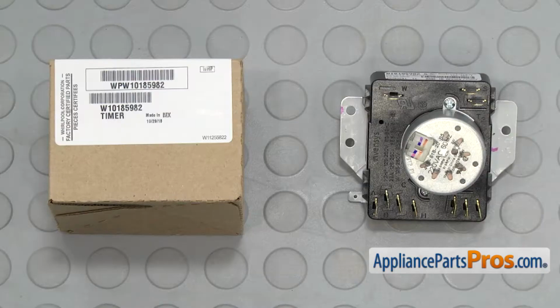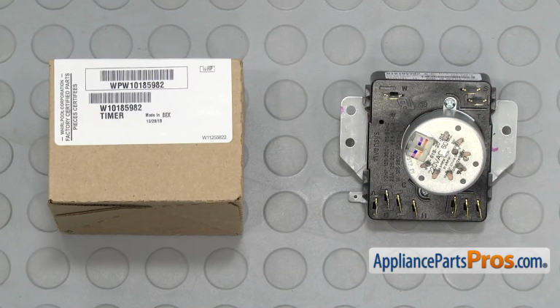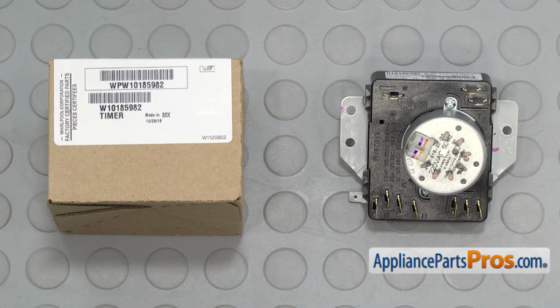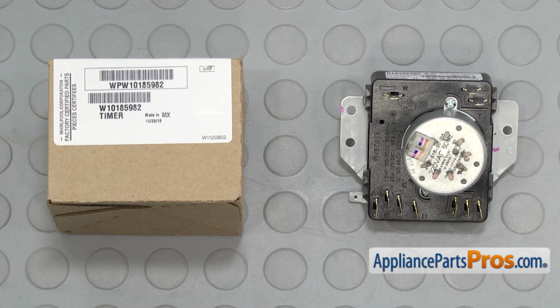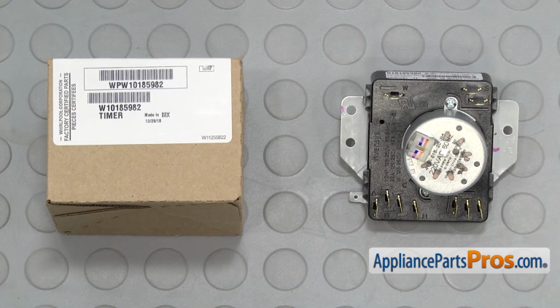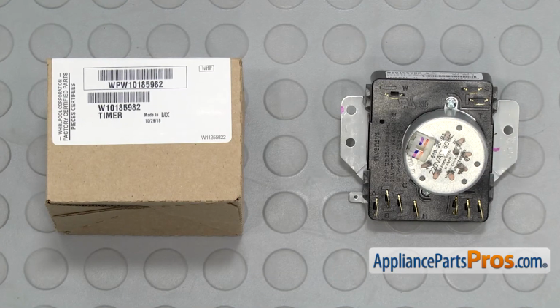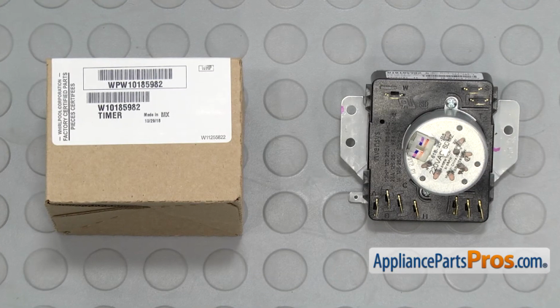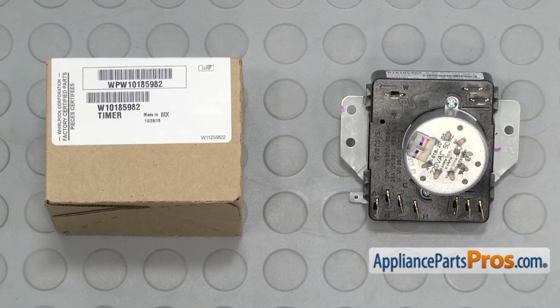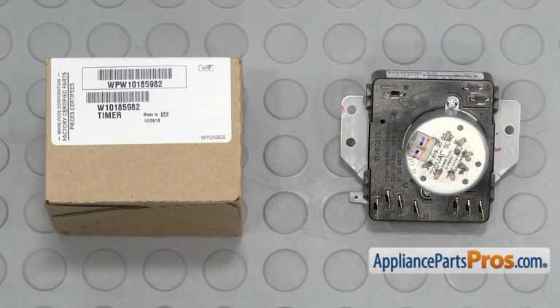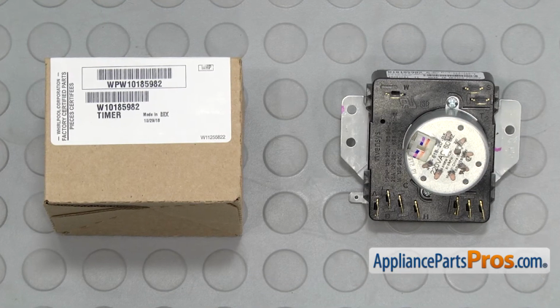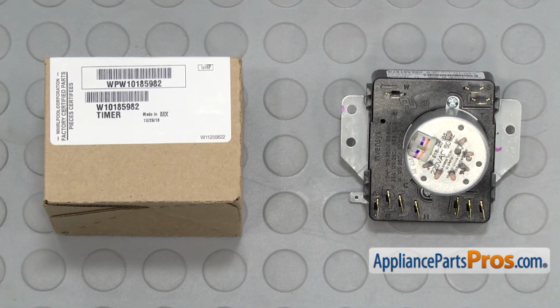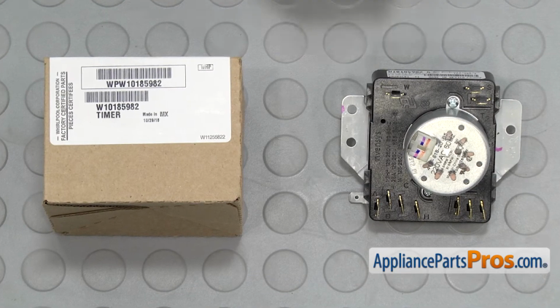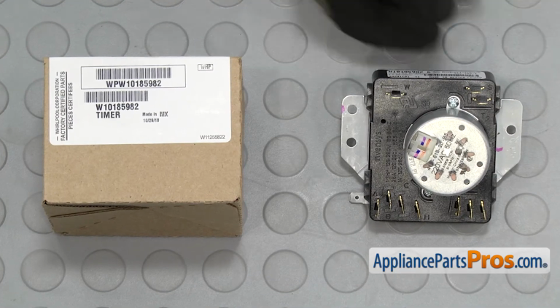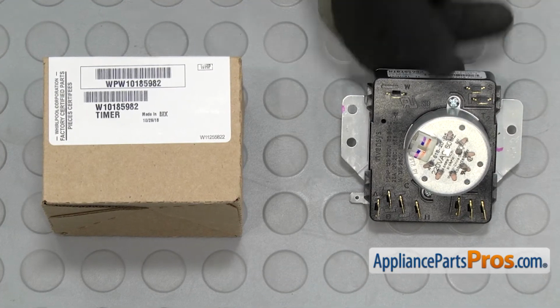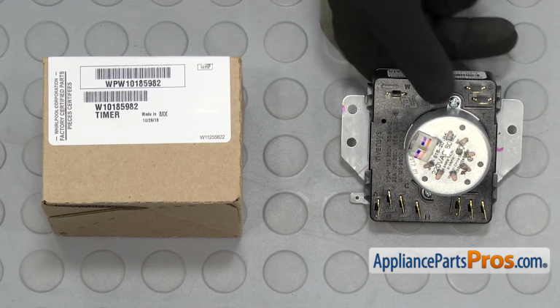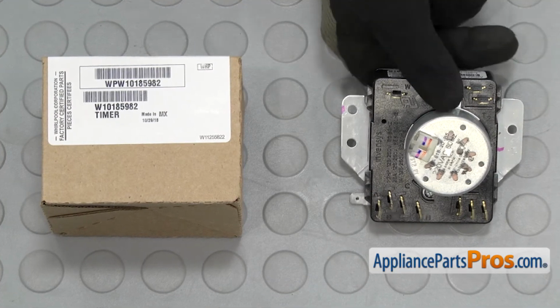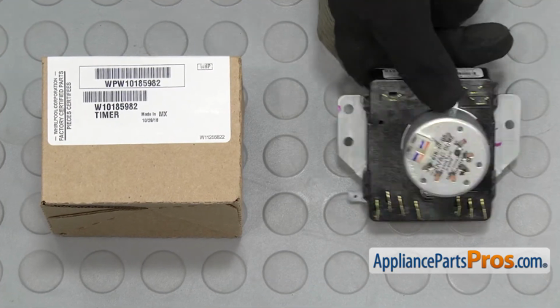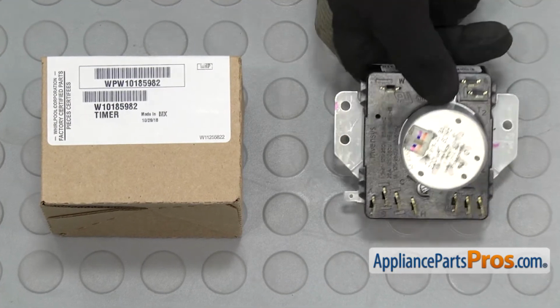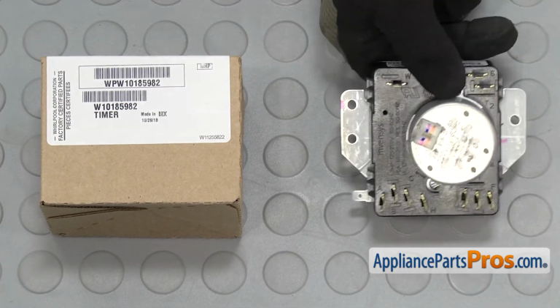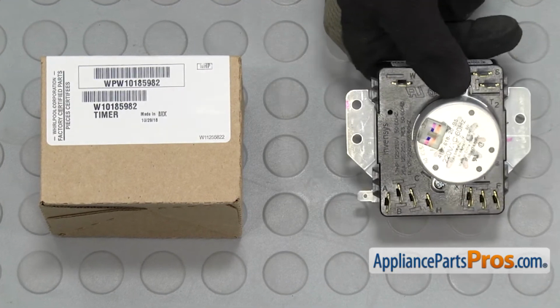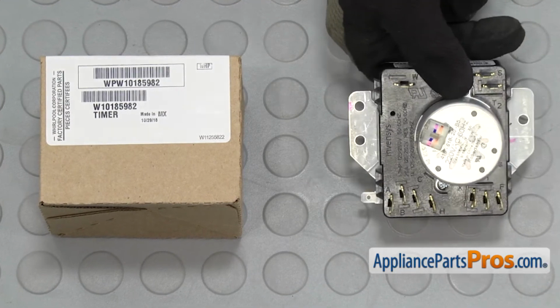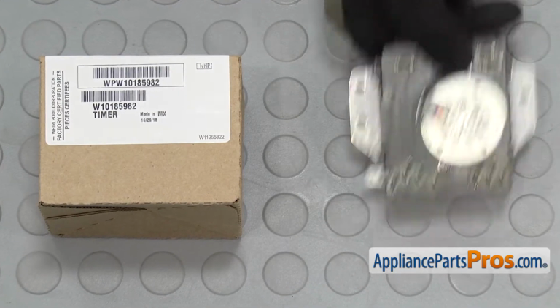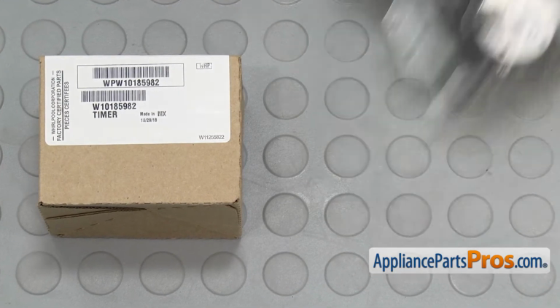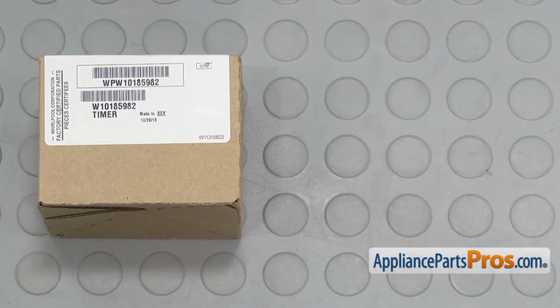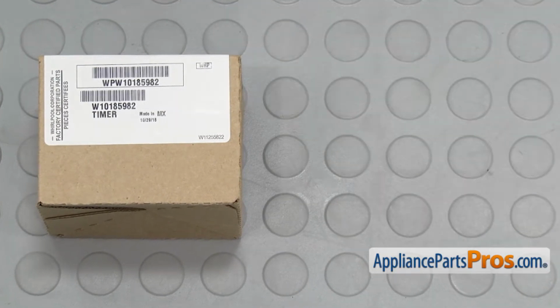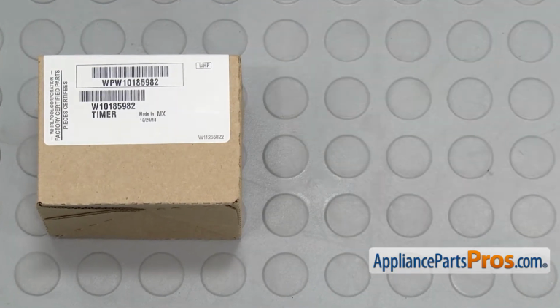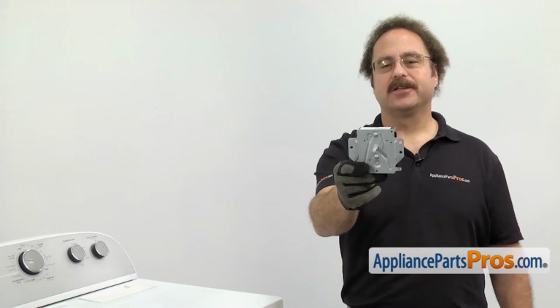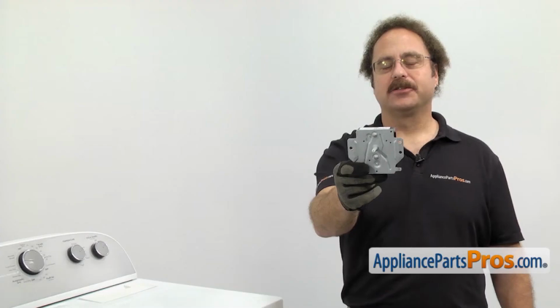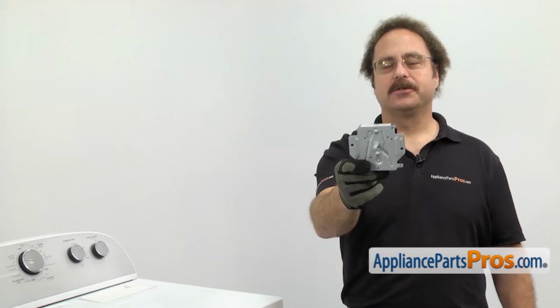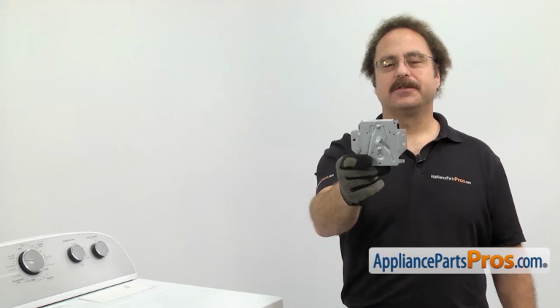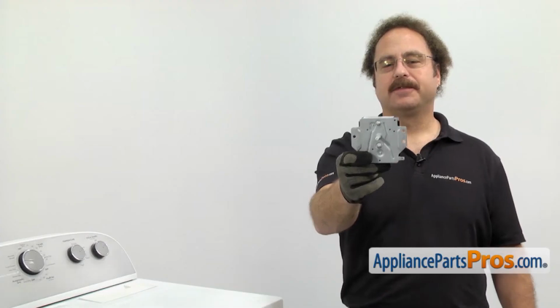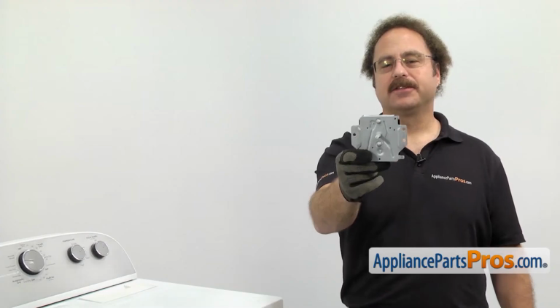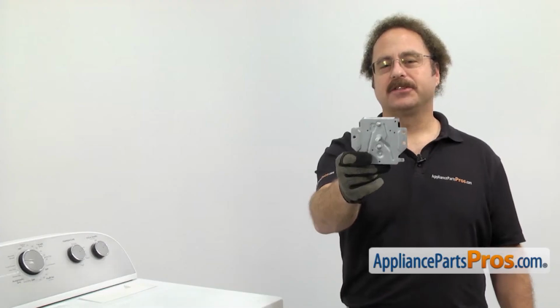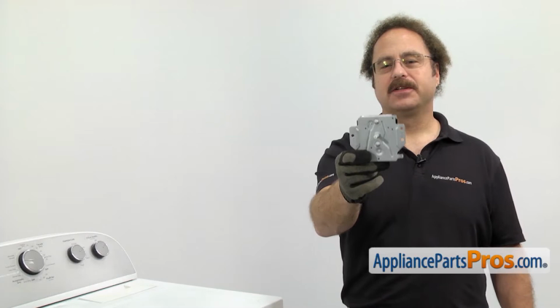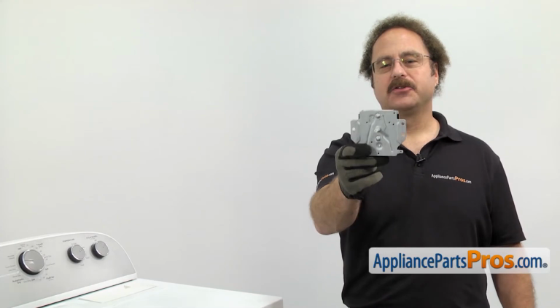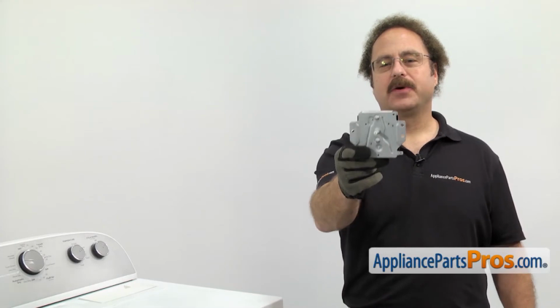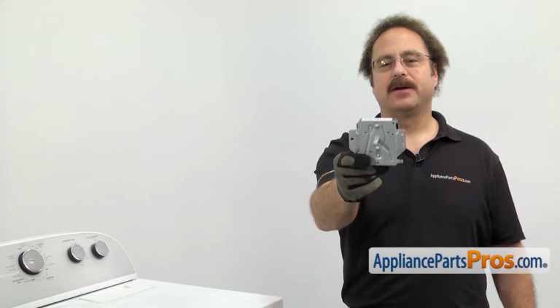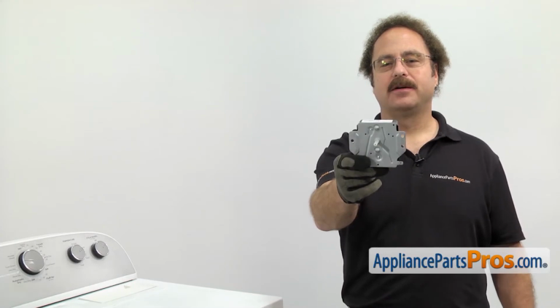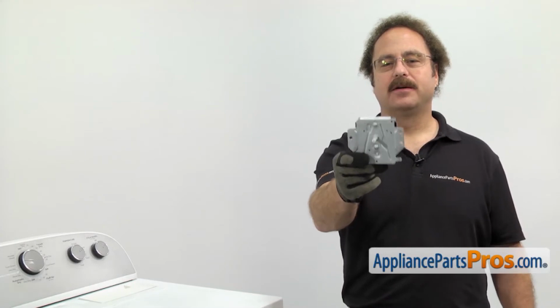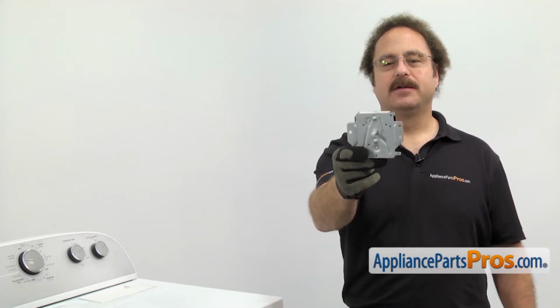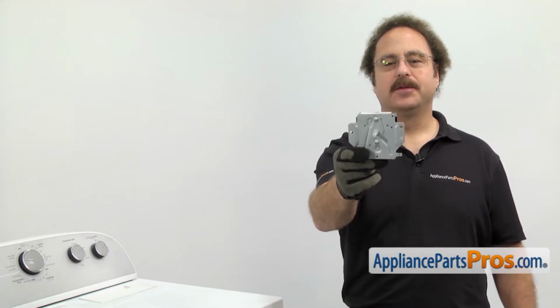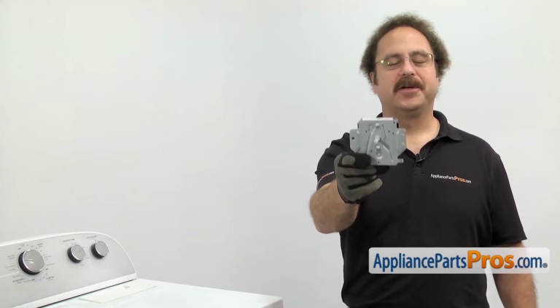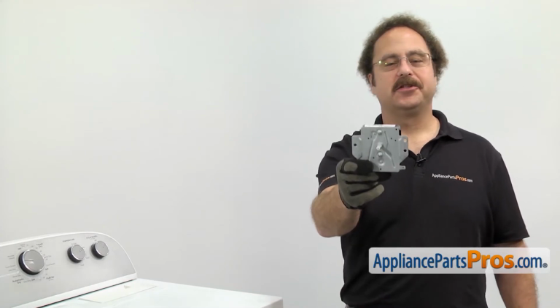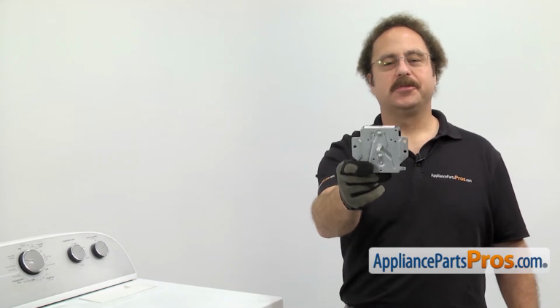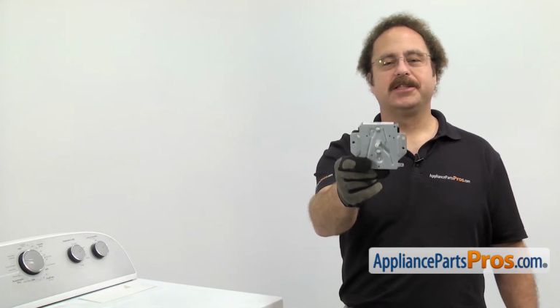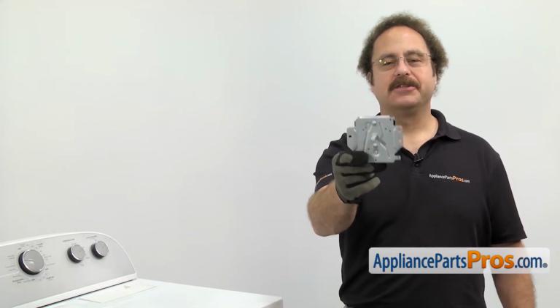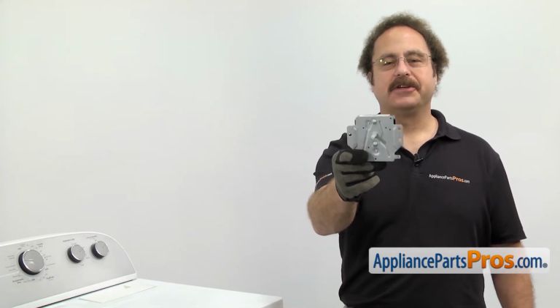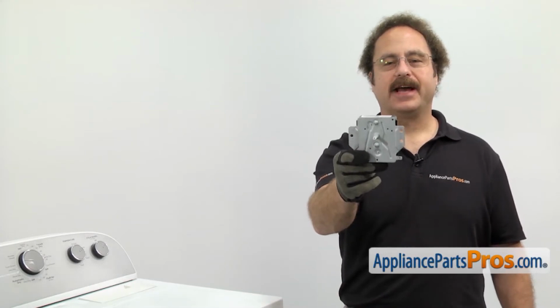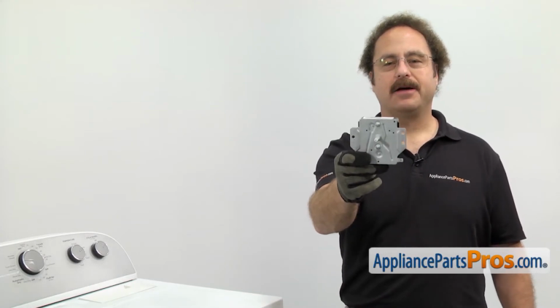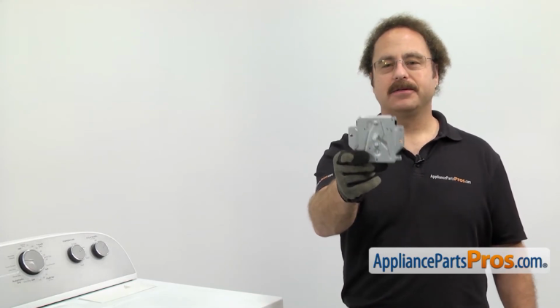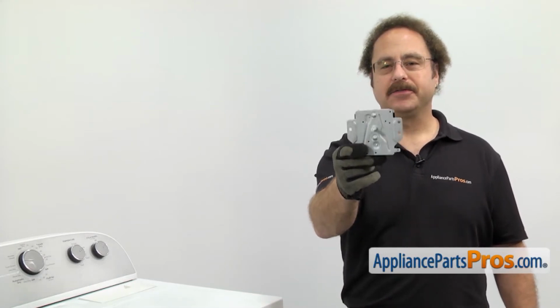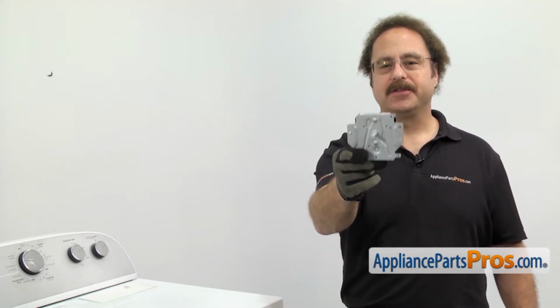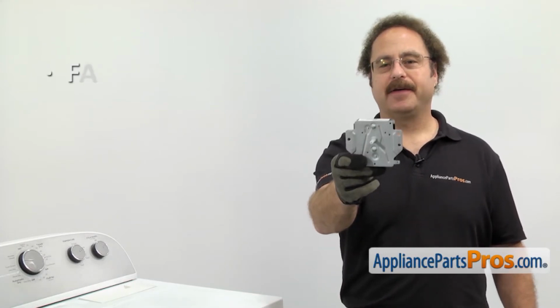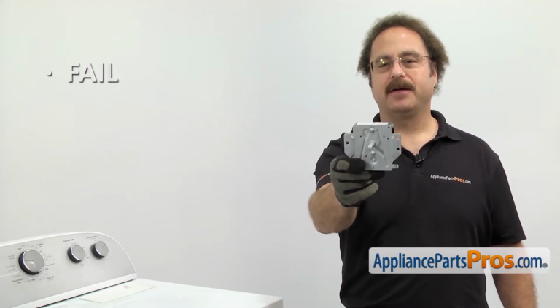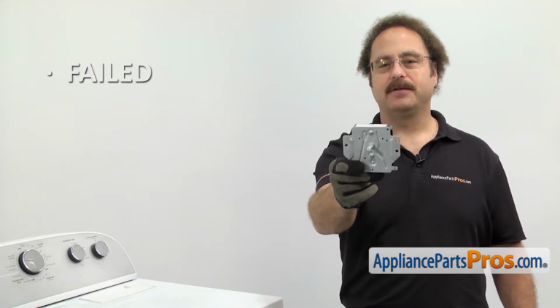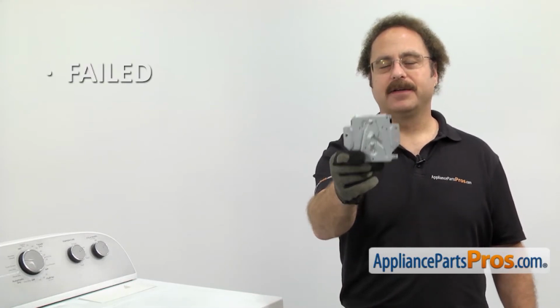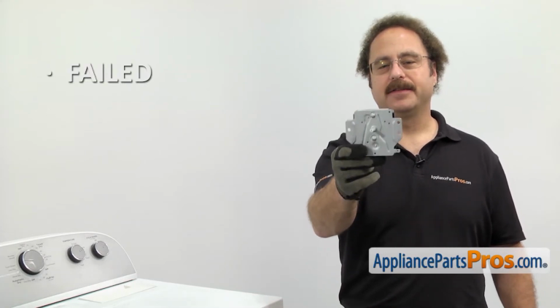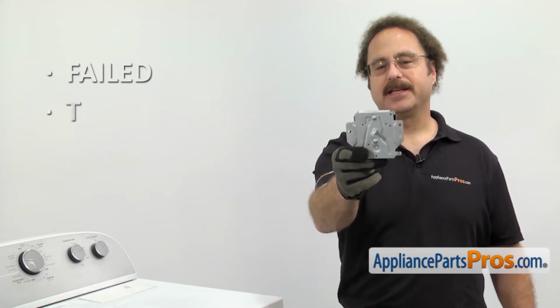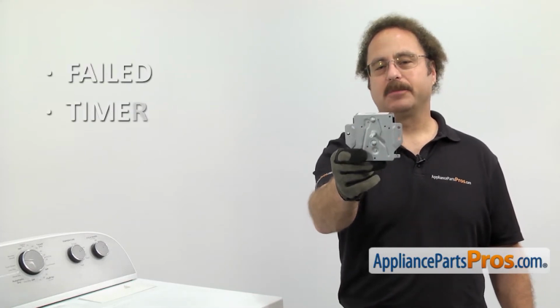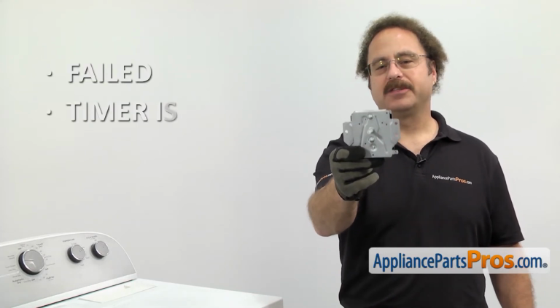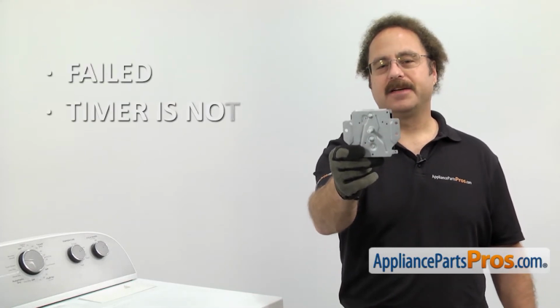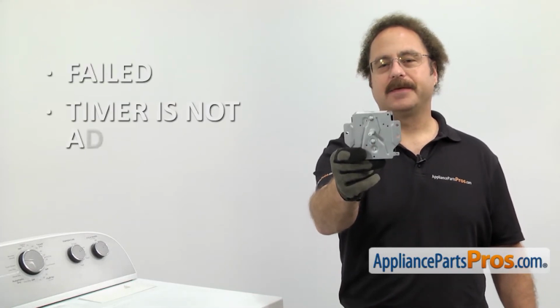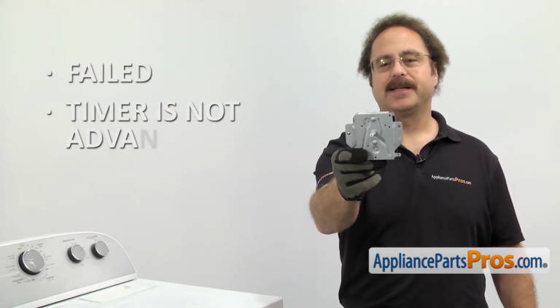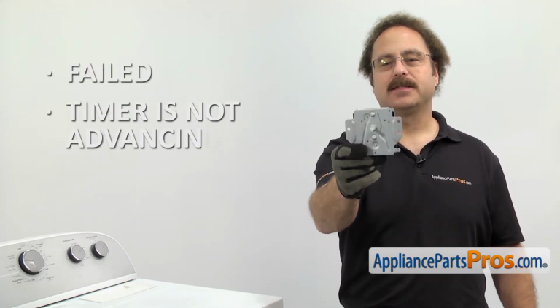When you open up the package, you're going to get the new timer. The timer controls the functions of the dryer. You'd be changing it out if it's failed and the timer's not advancing.